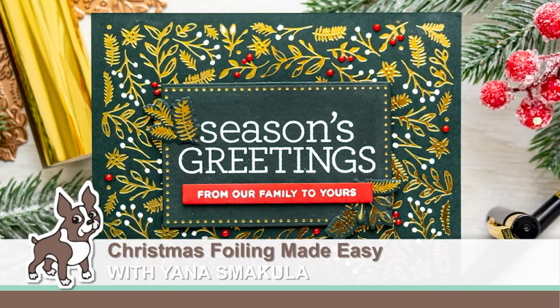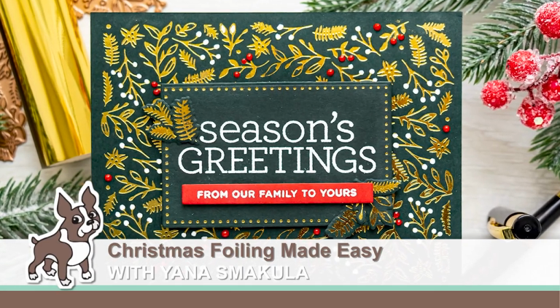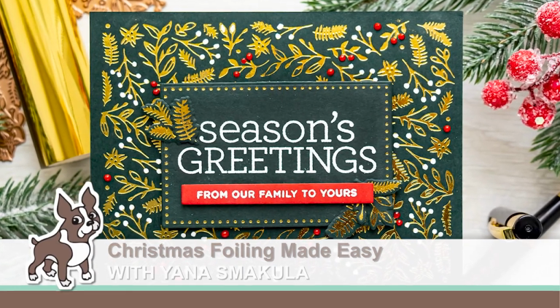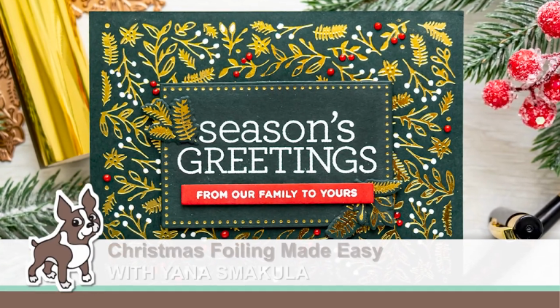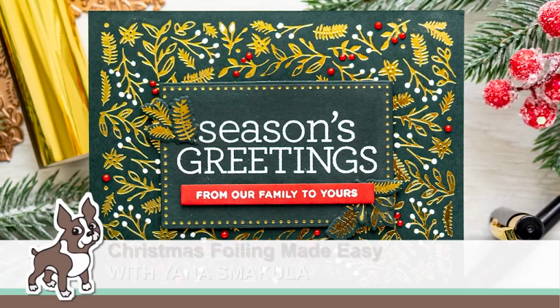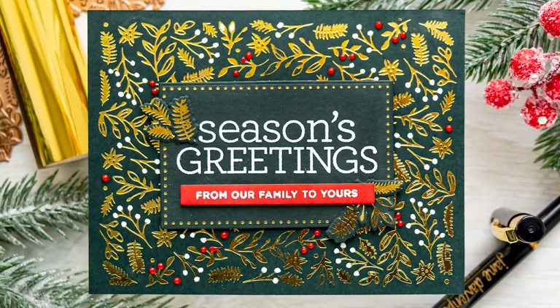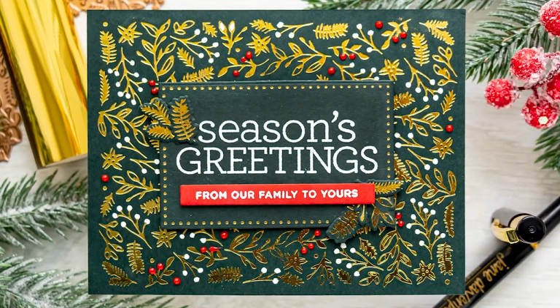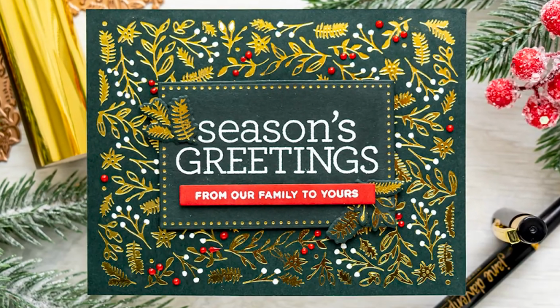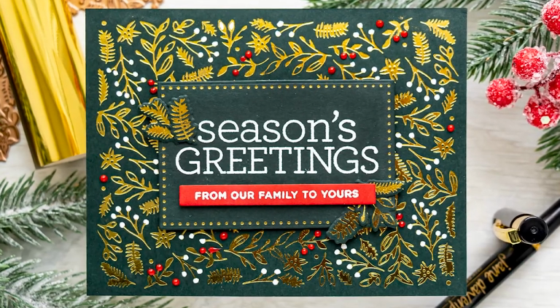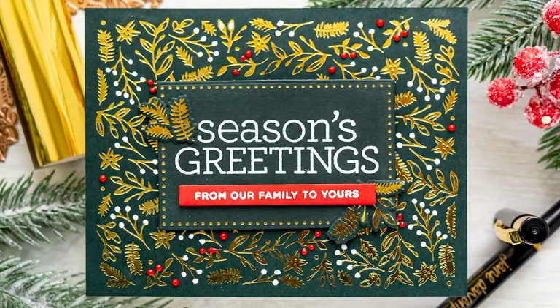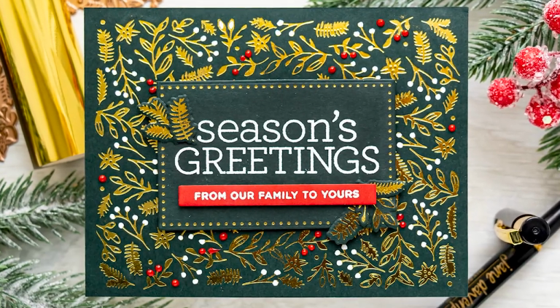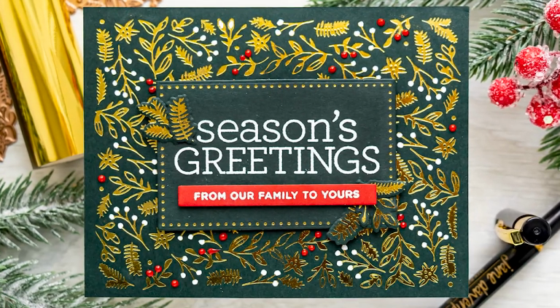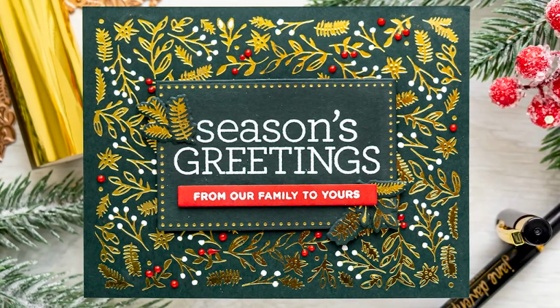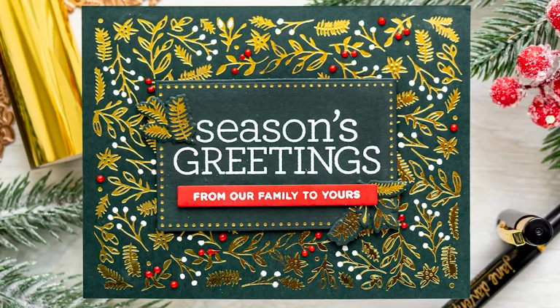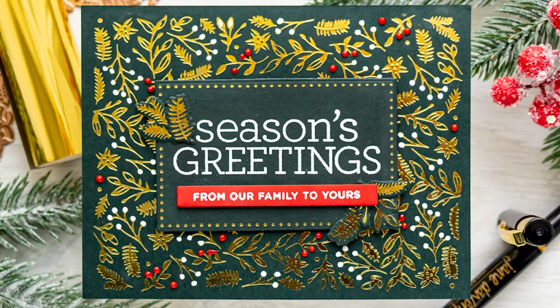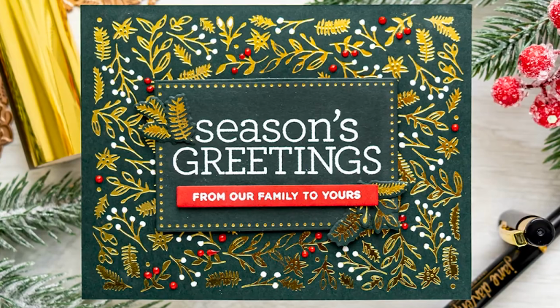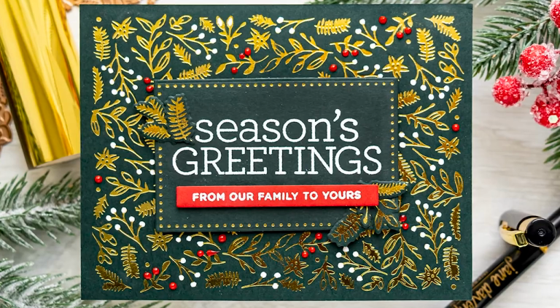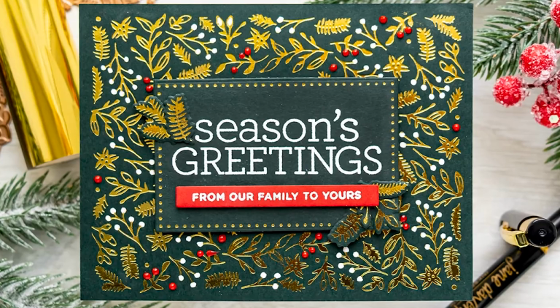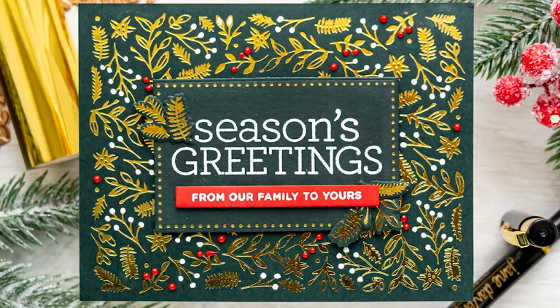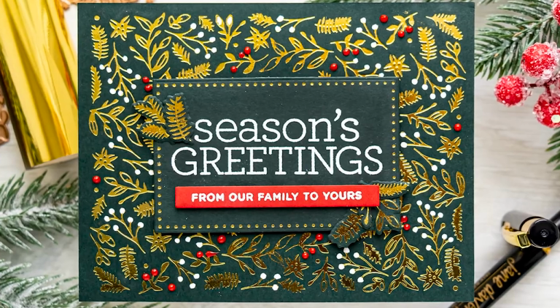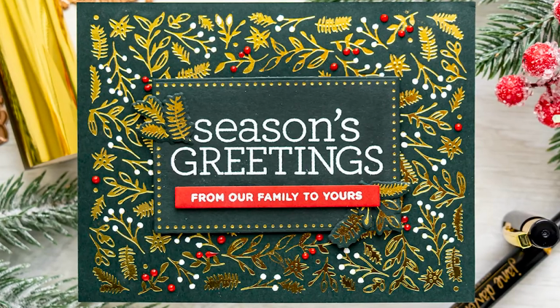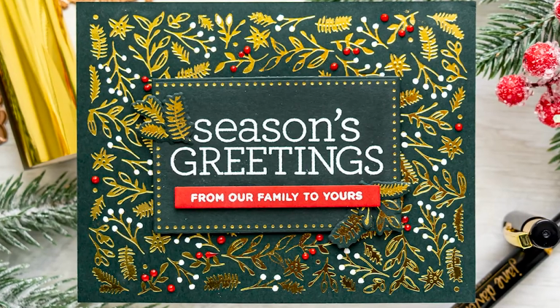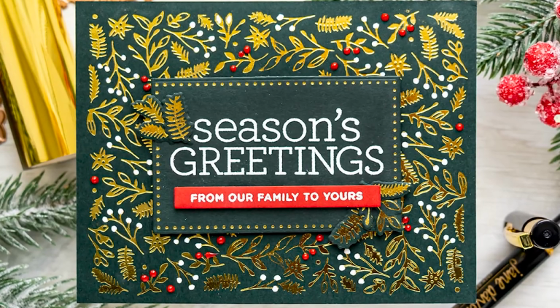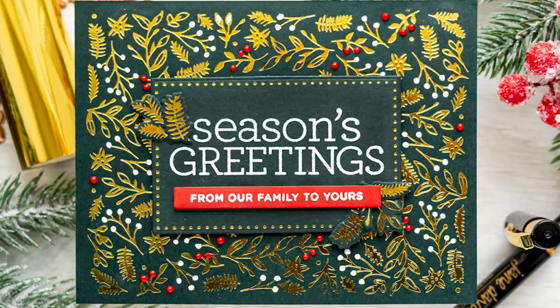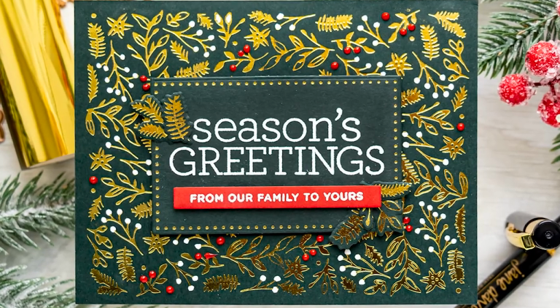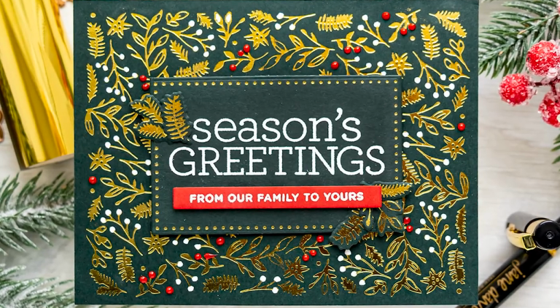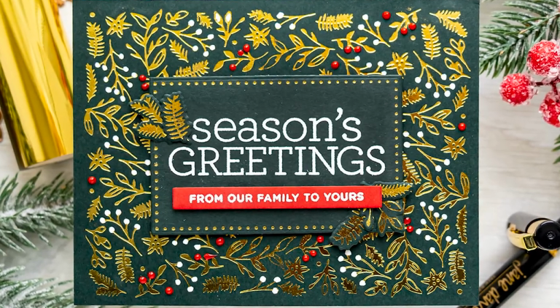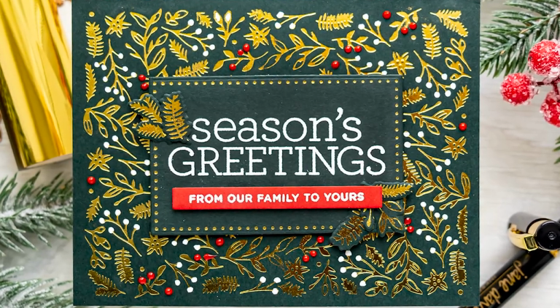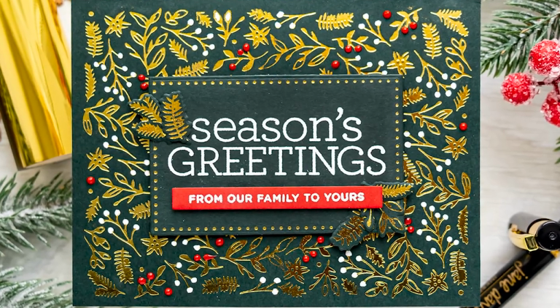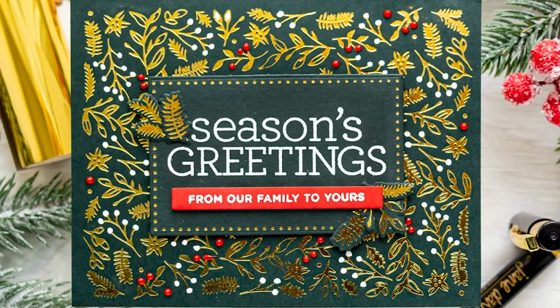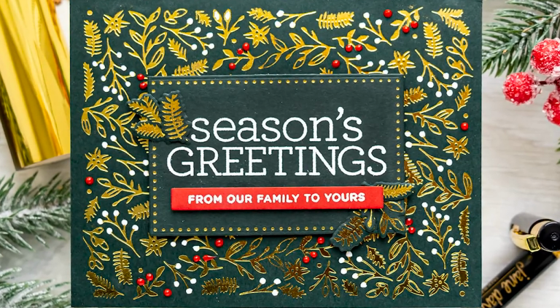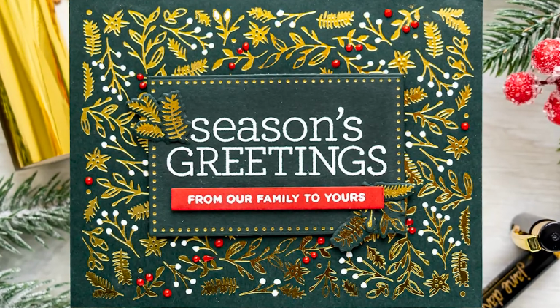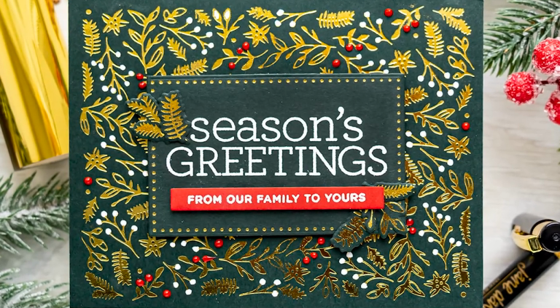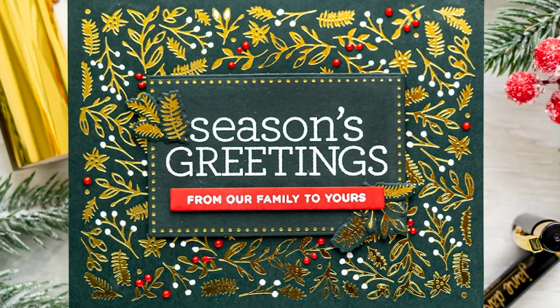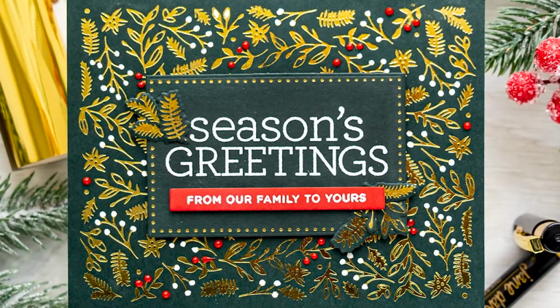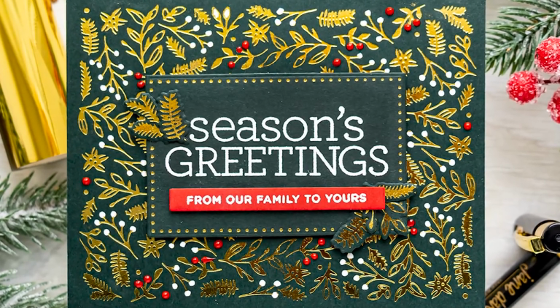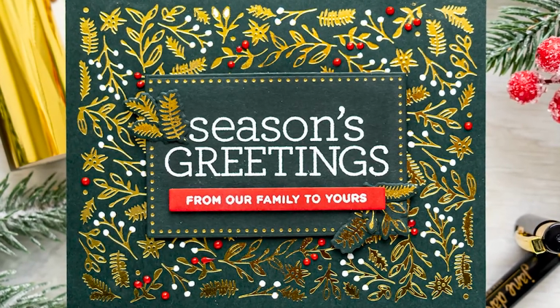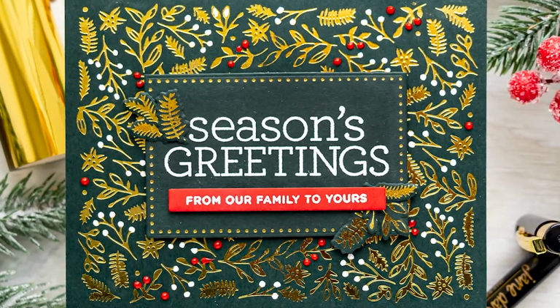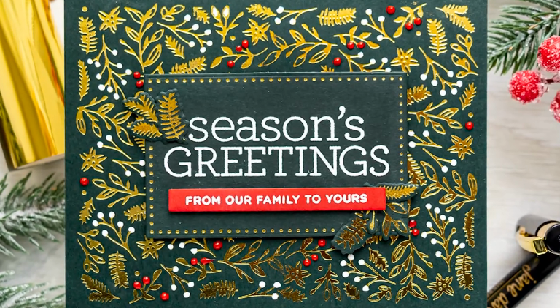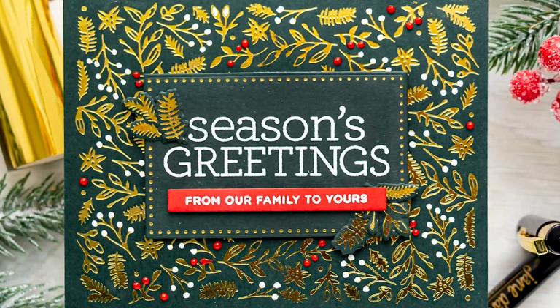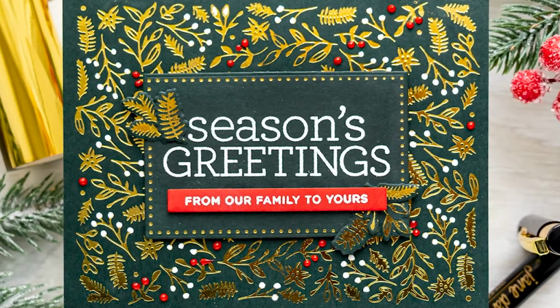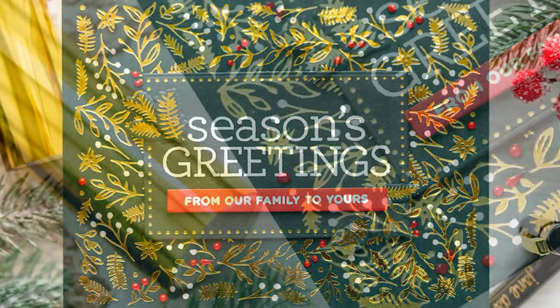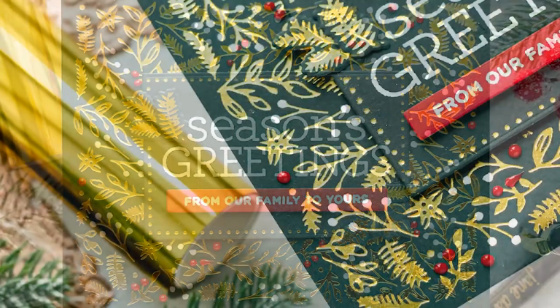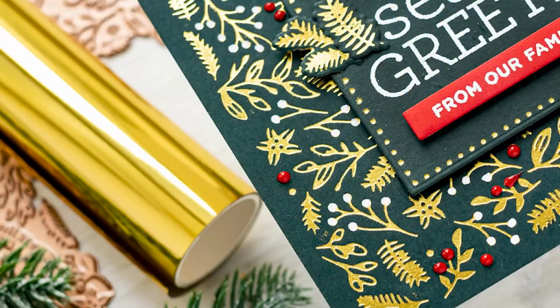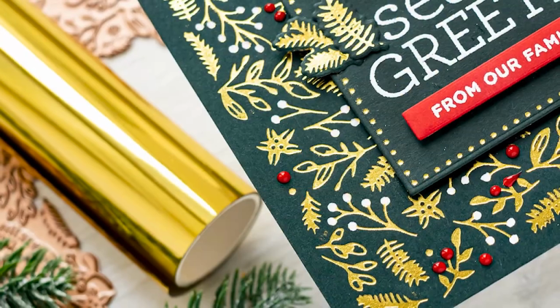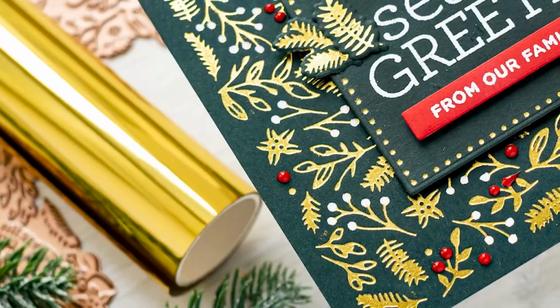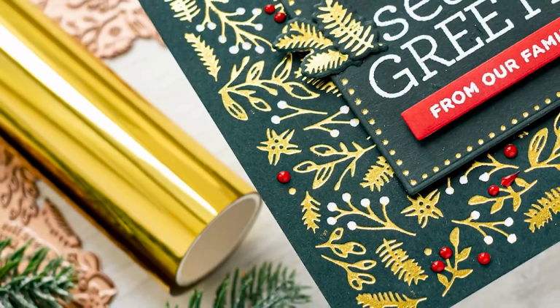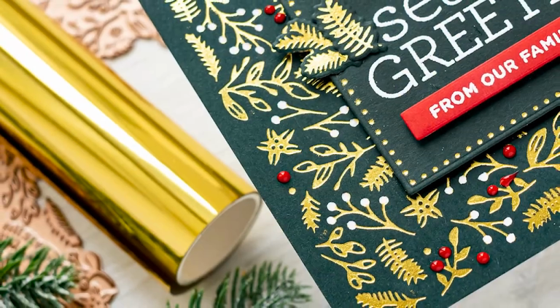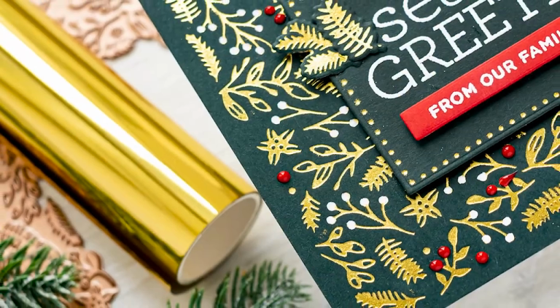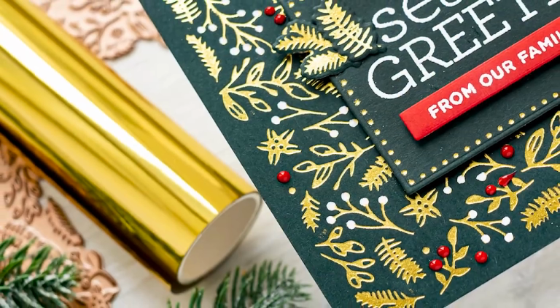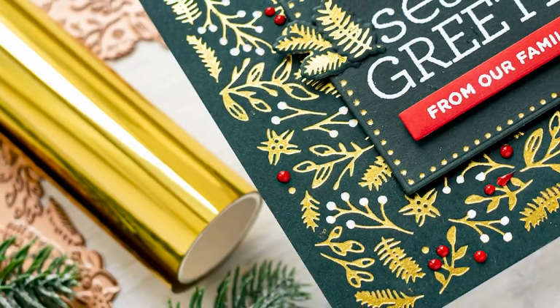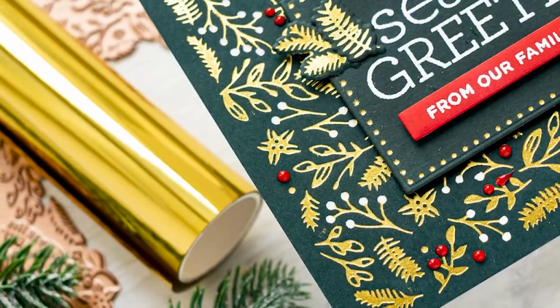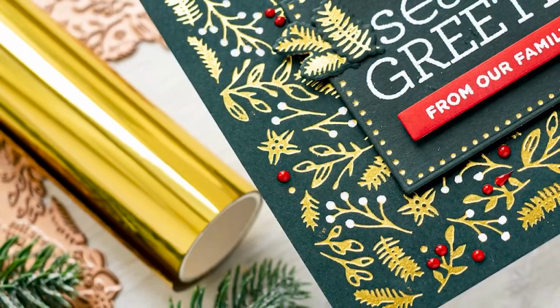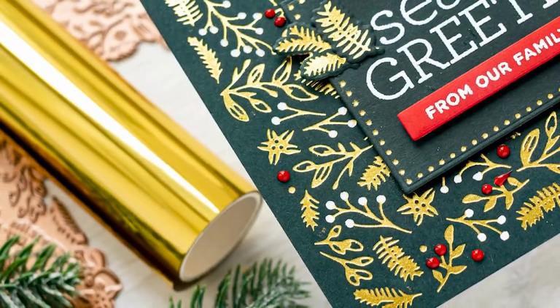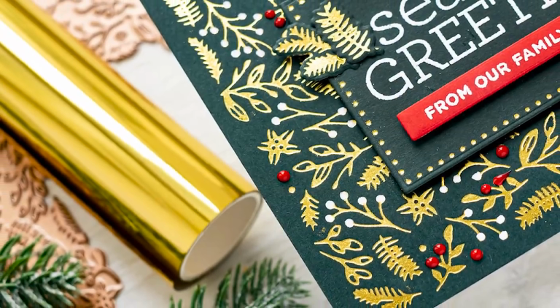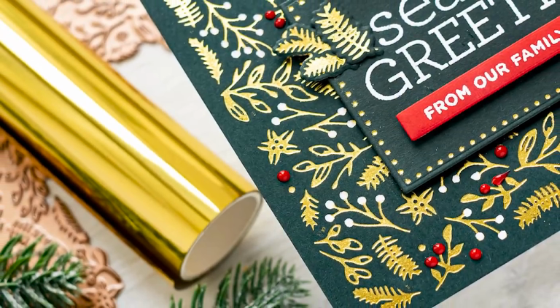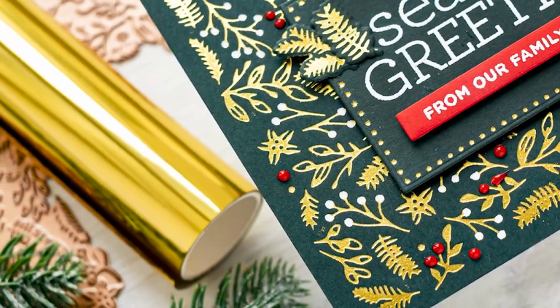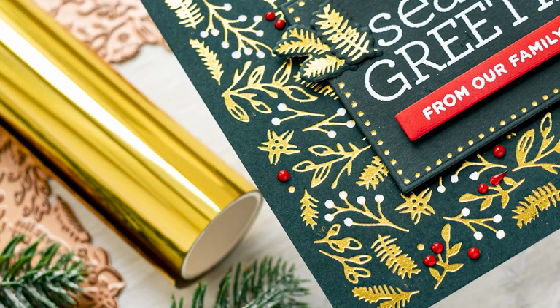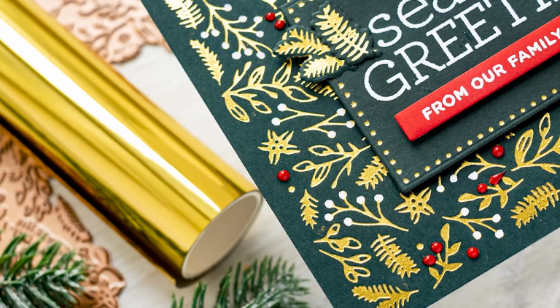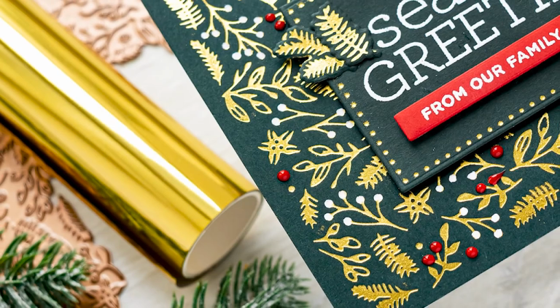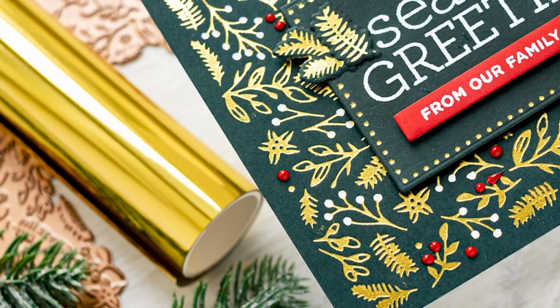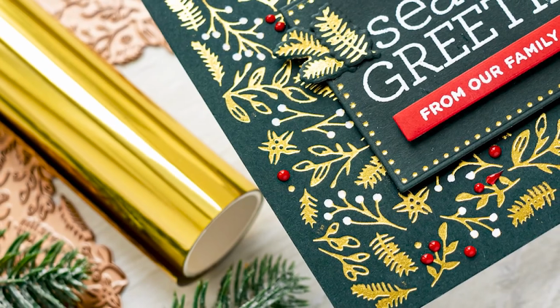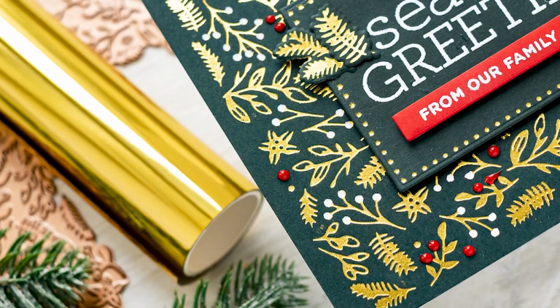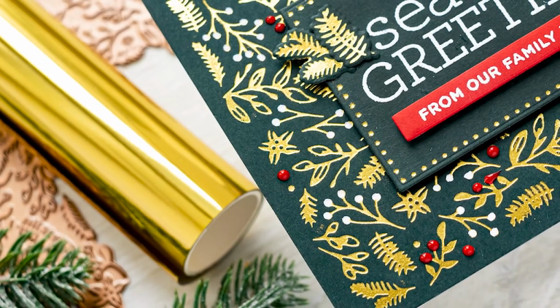Hello fellow crafters, this is Jana Smokula for SimonSaysStamp.com. Welcome back for another Yippee for Jana video.